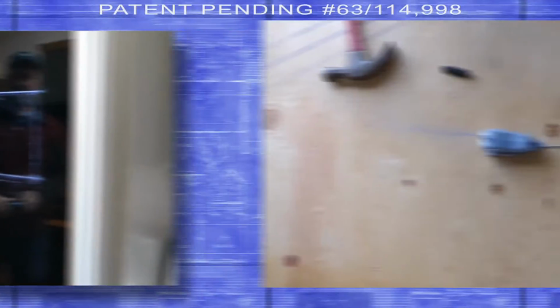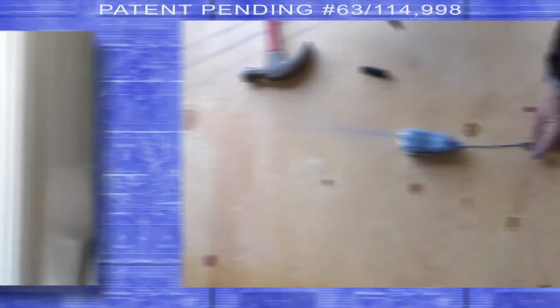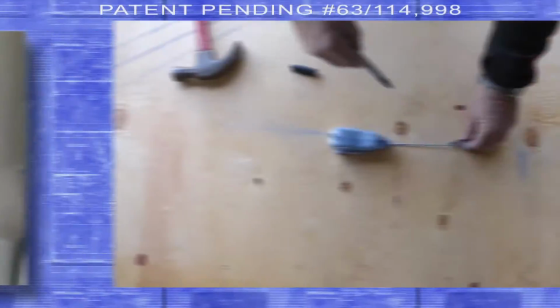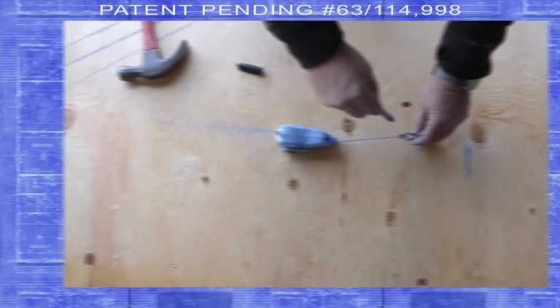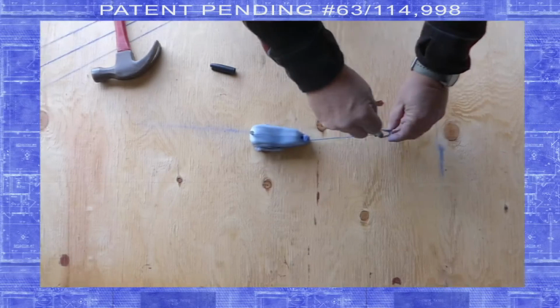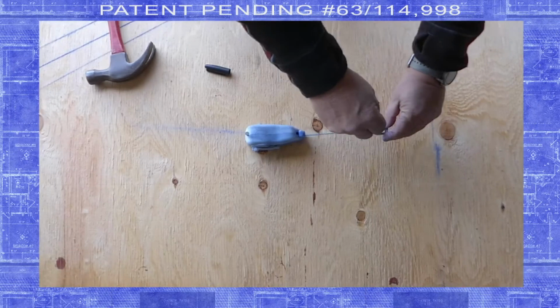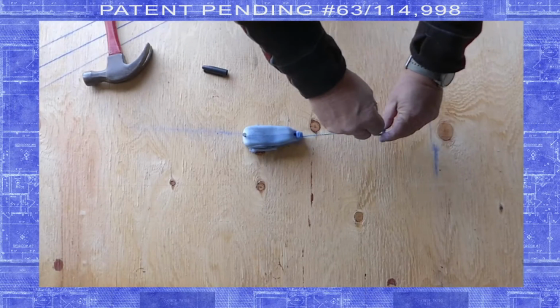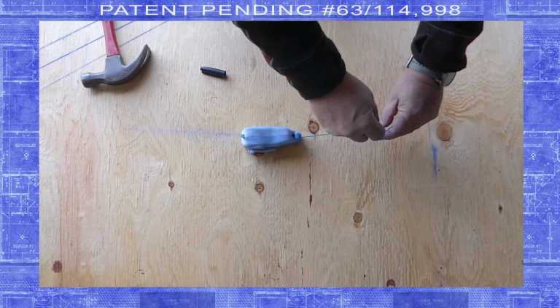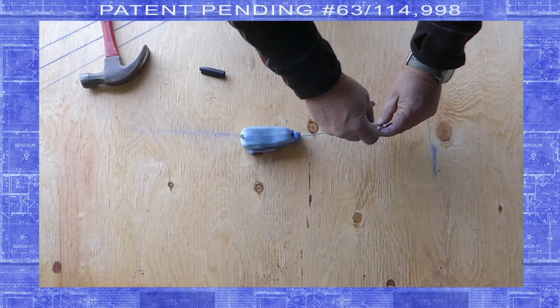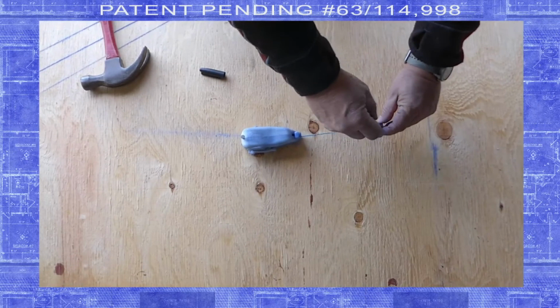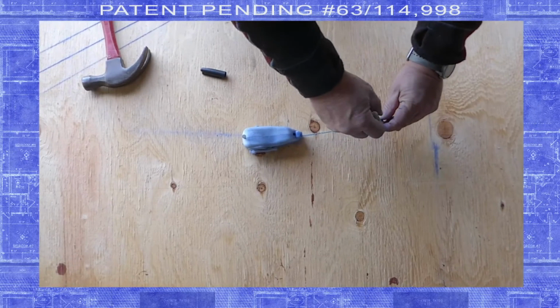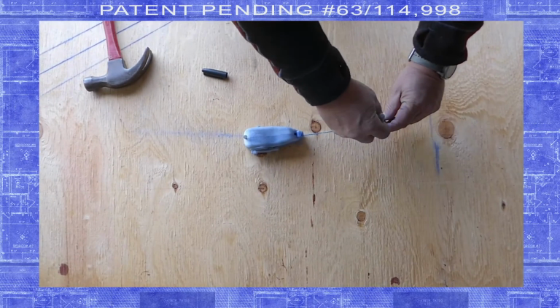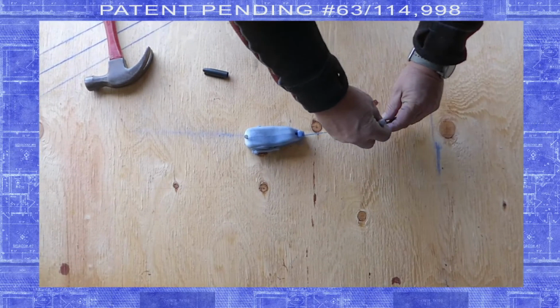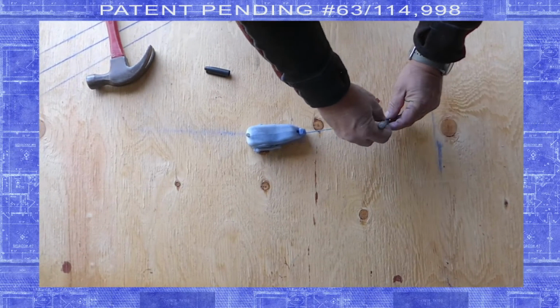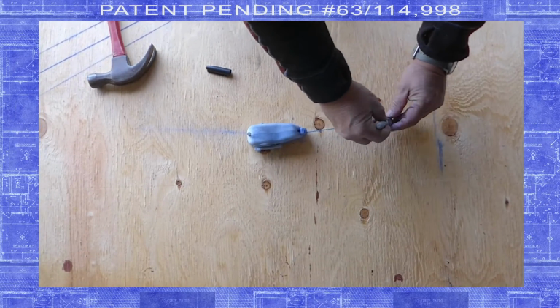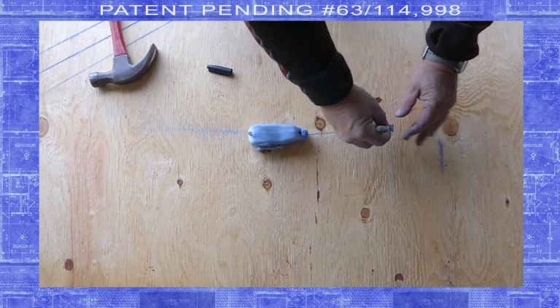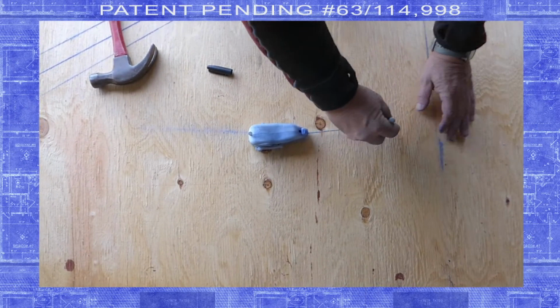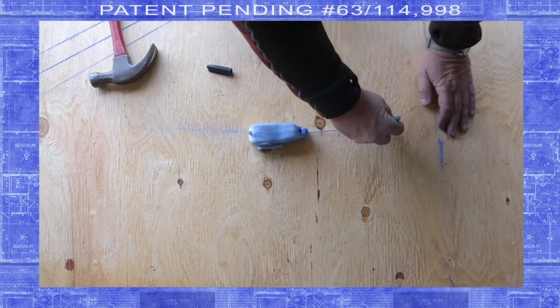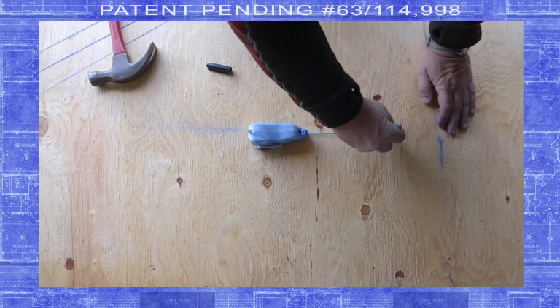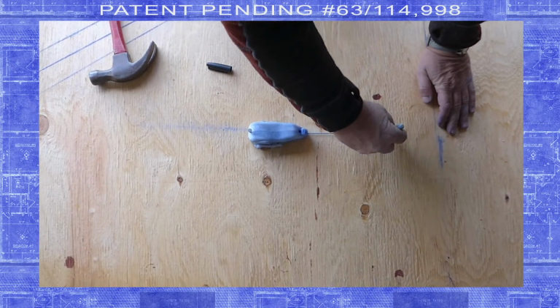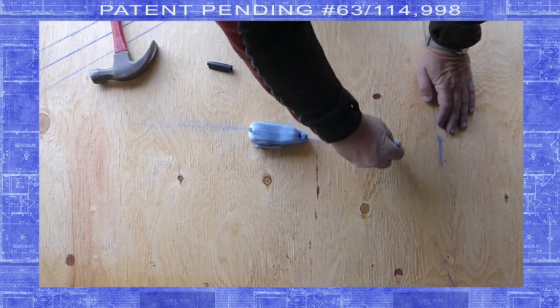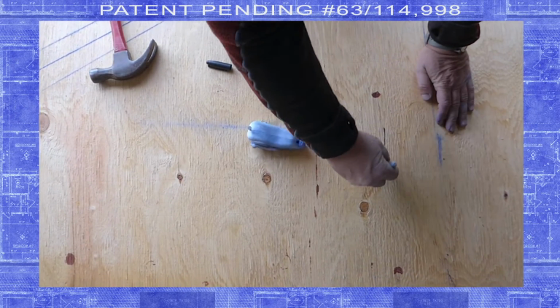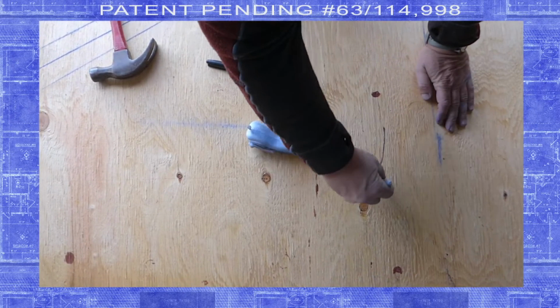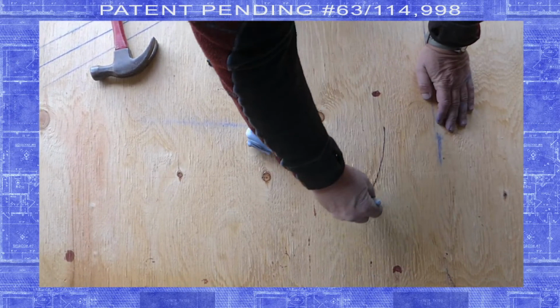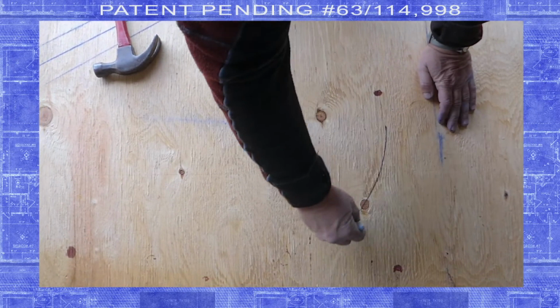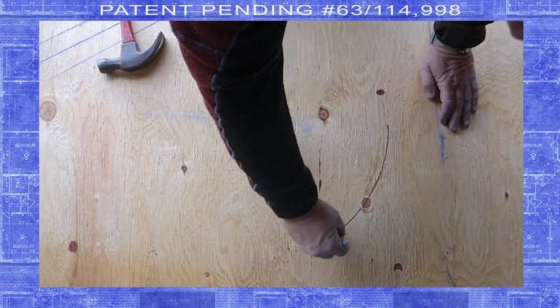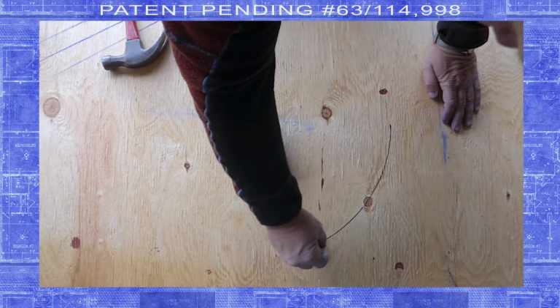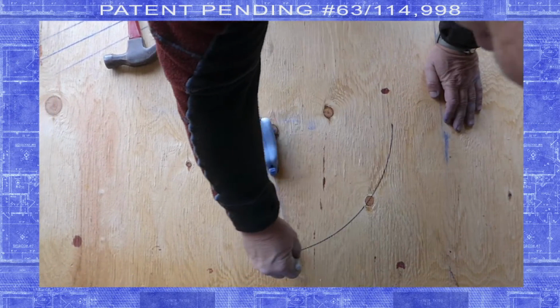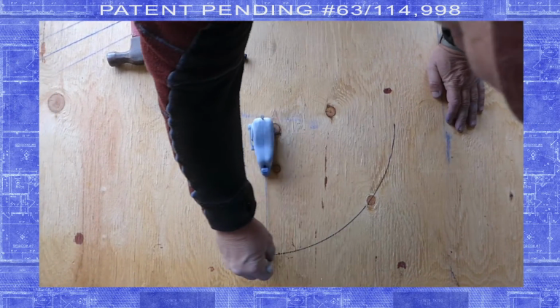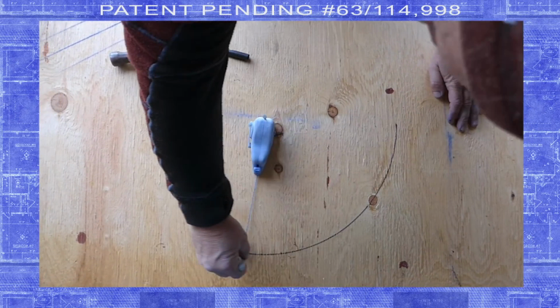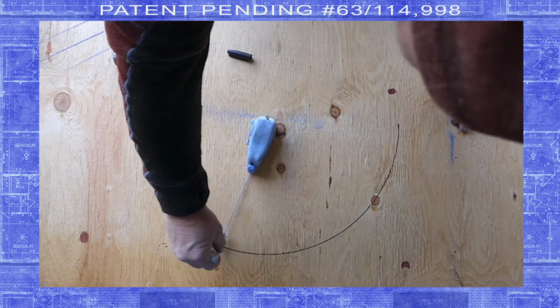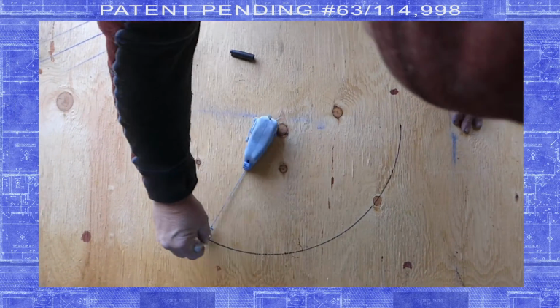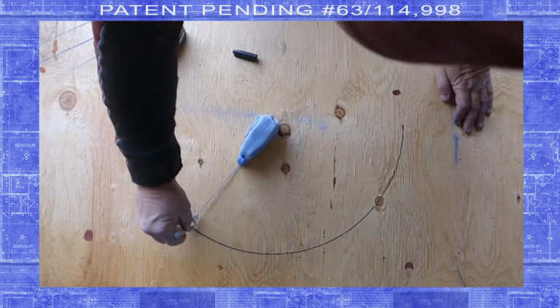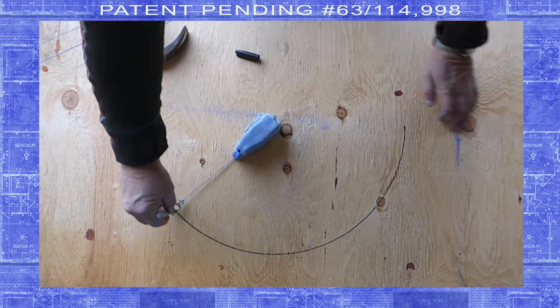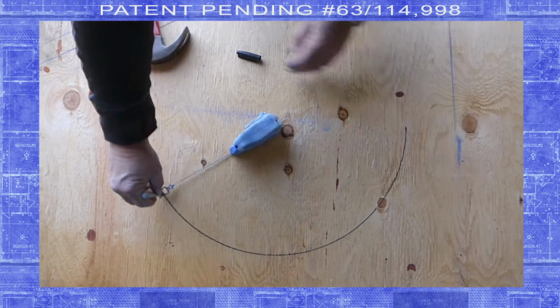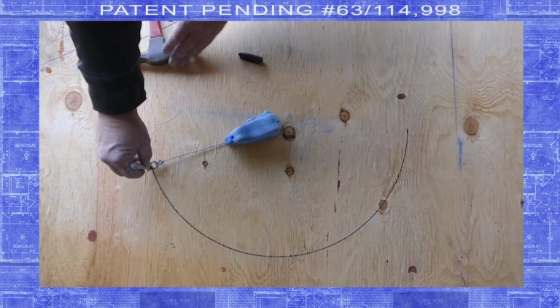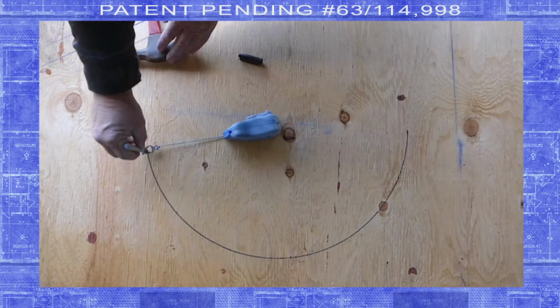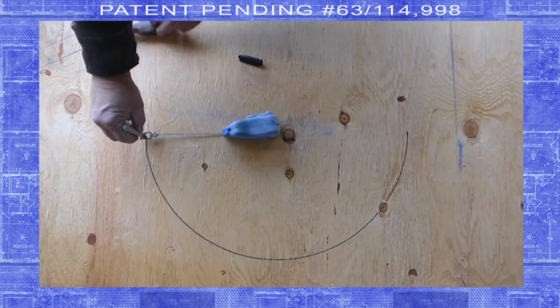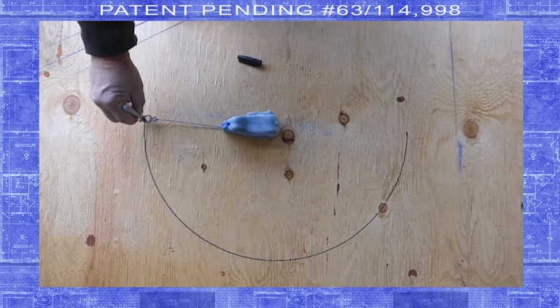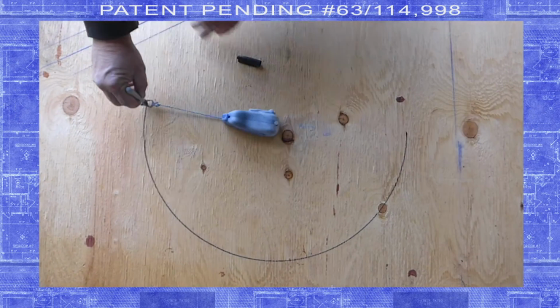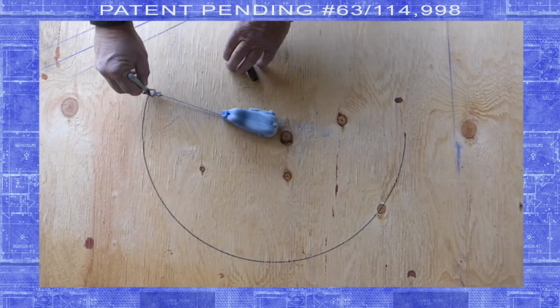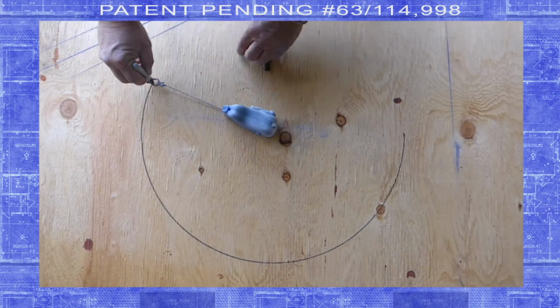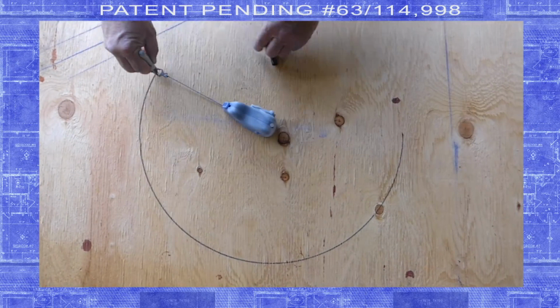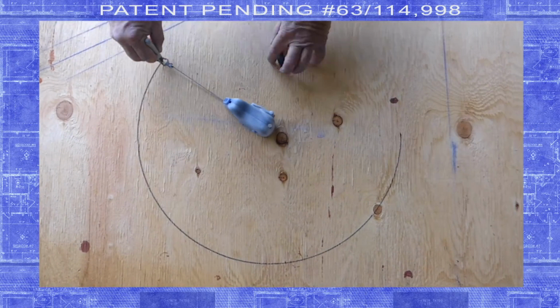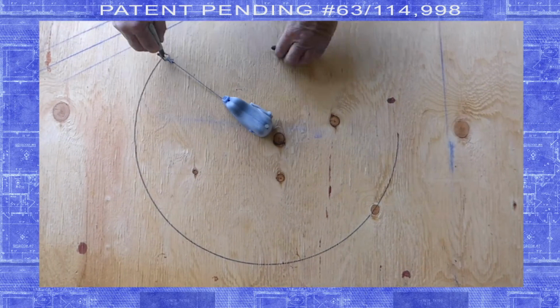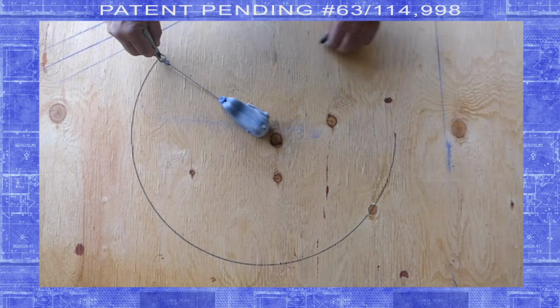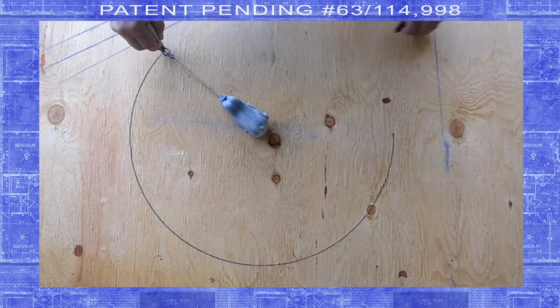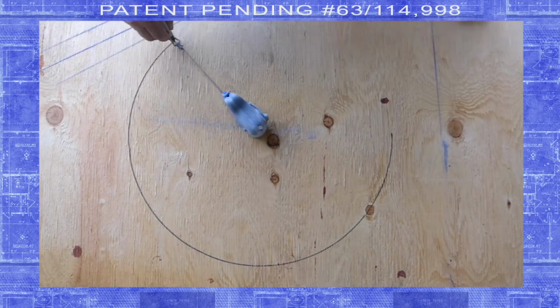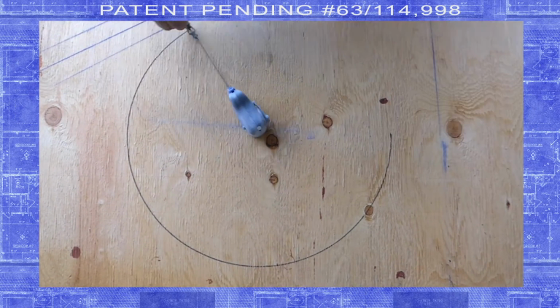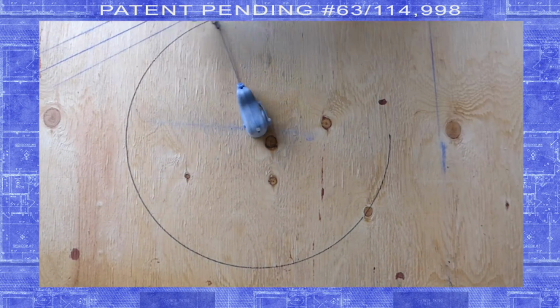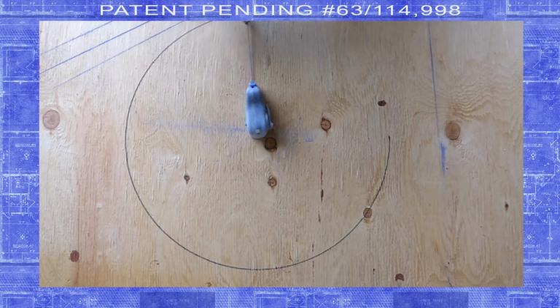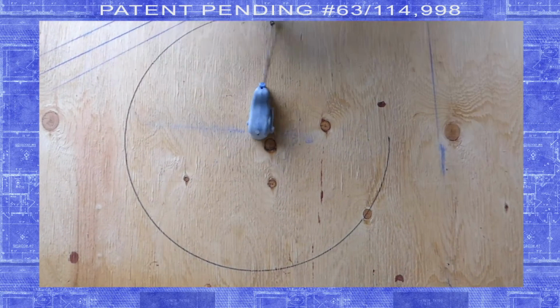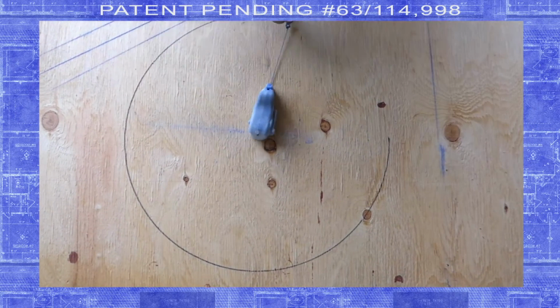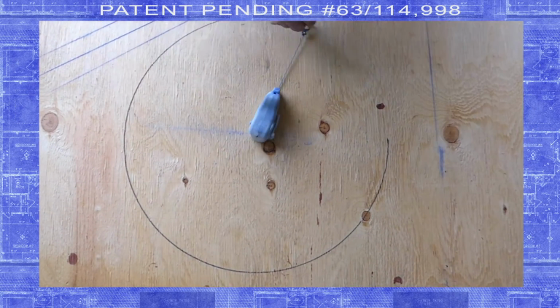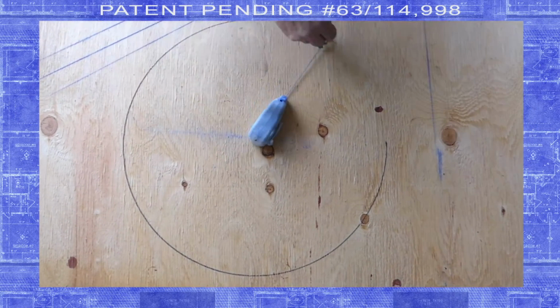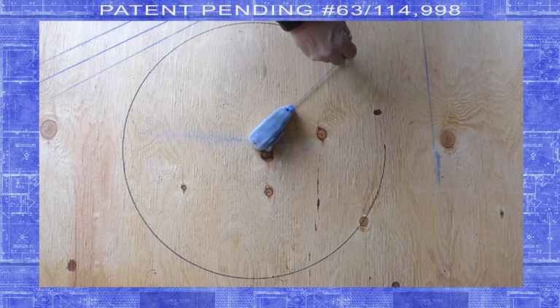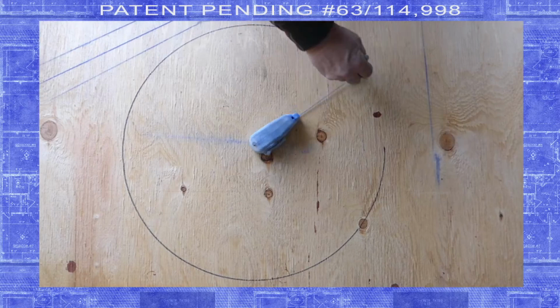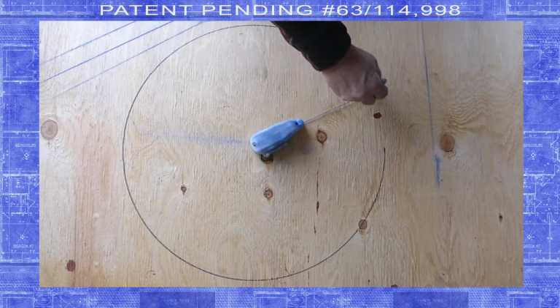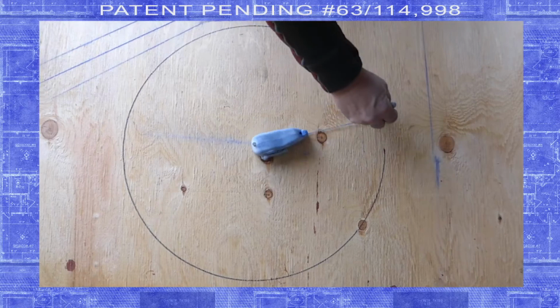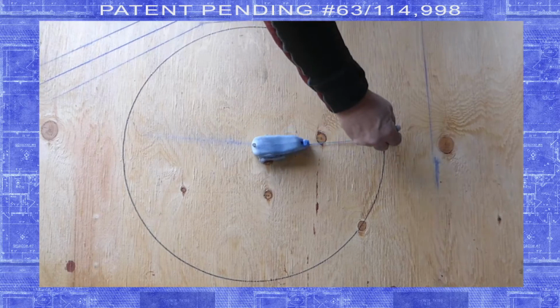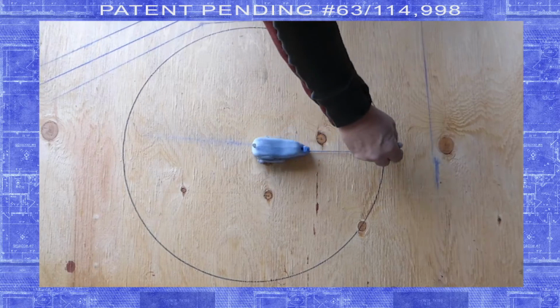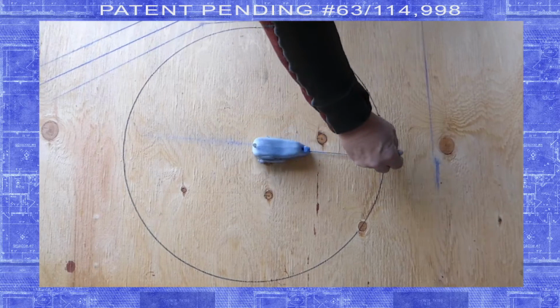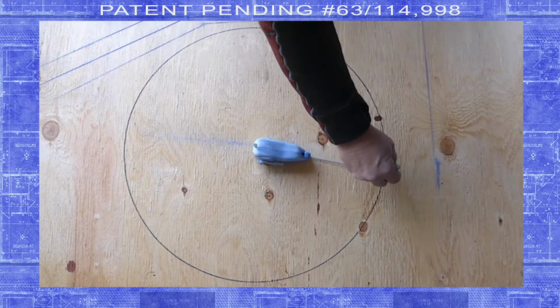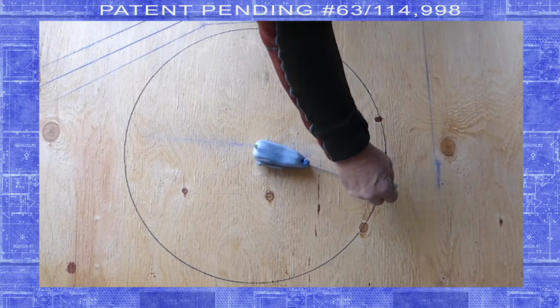Using a nail through the provided rear hole makes drawing accurate arcs quick and easy.